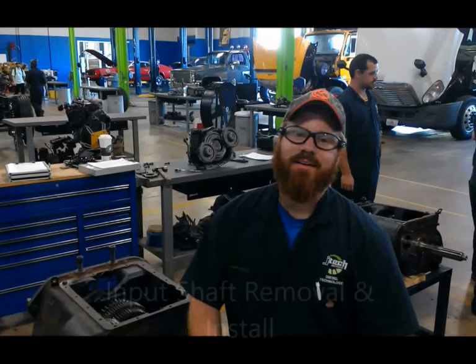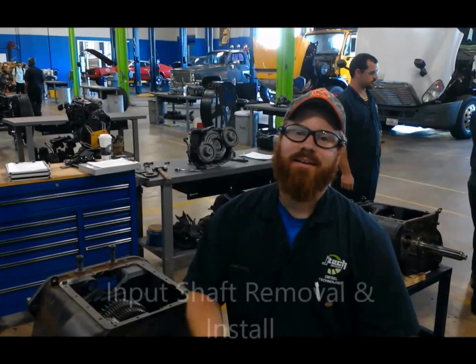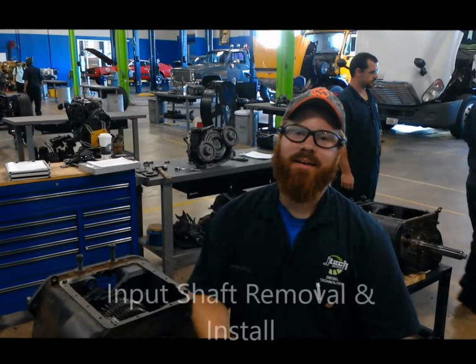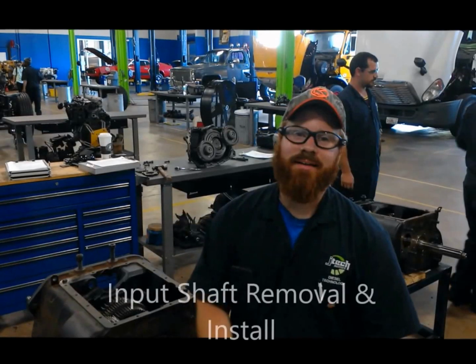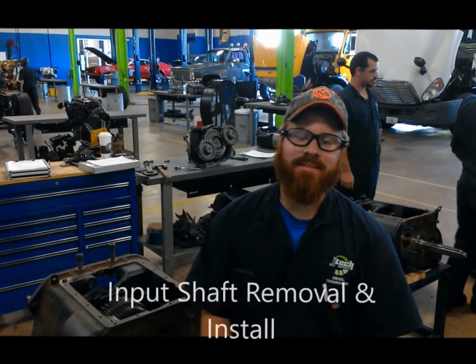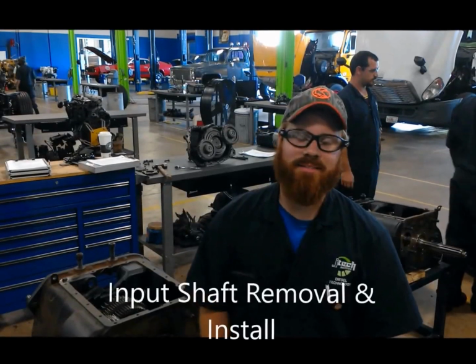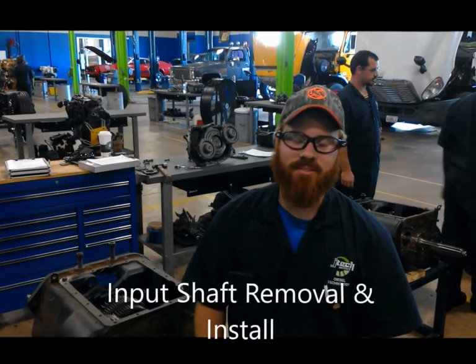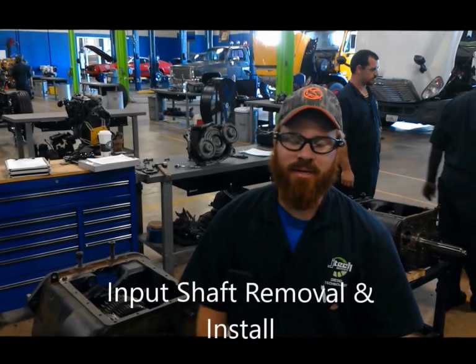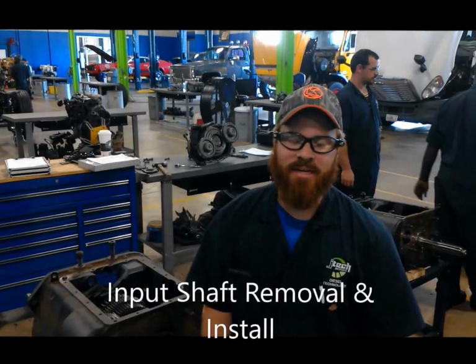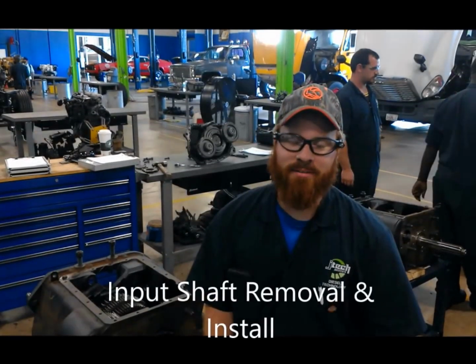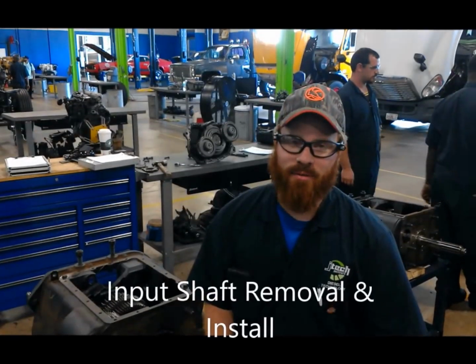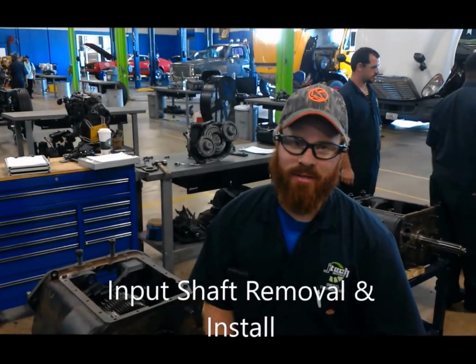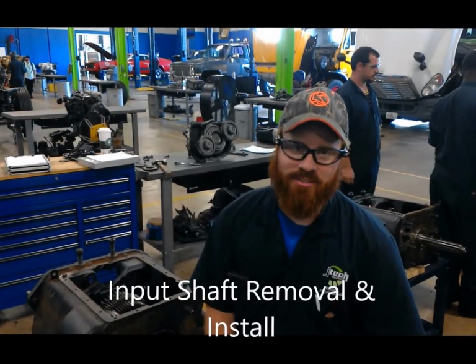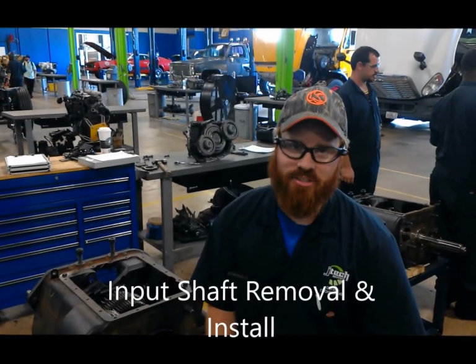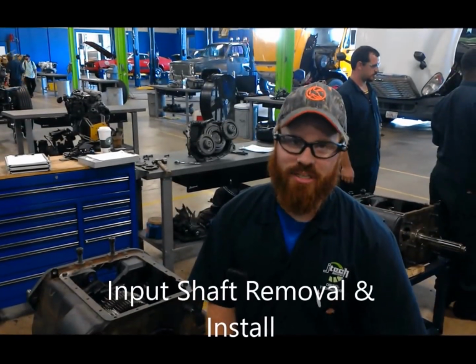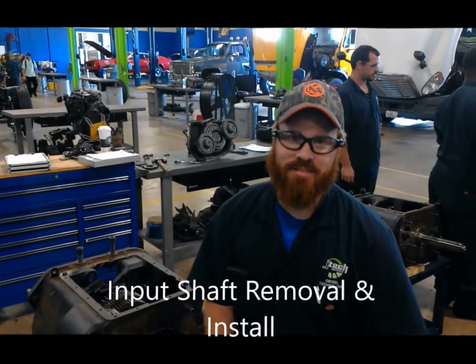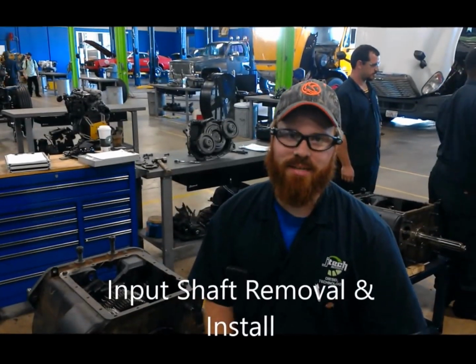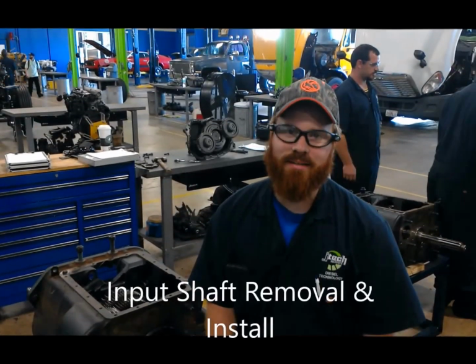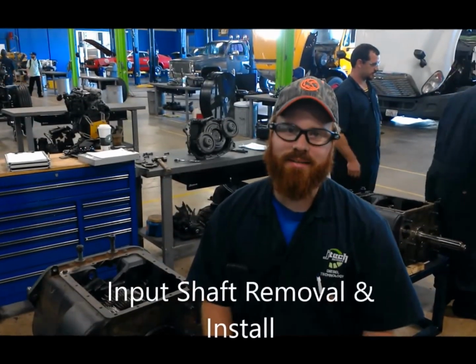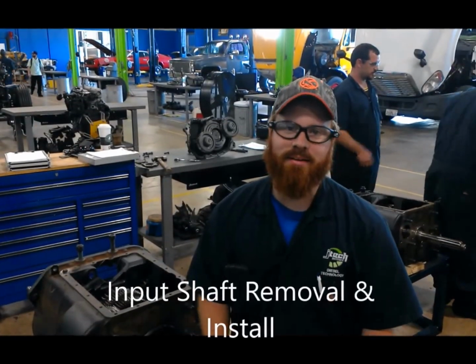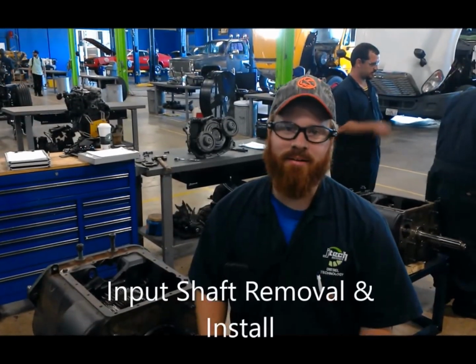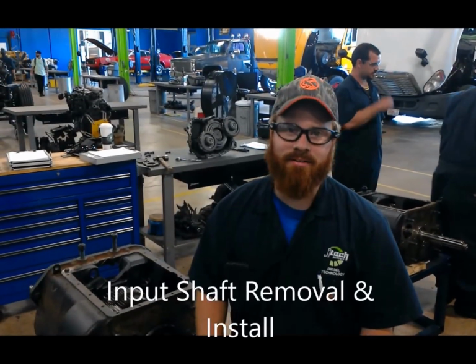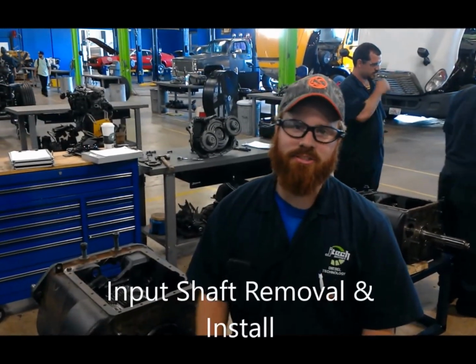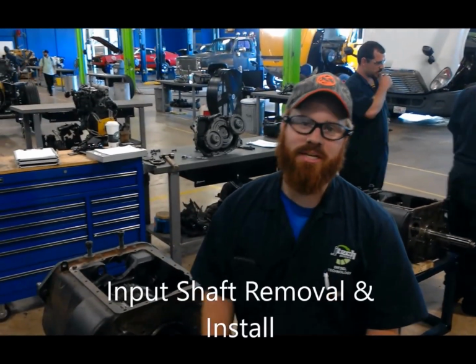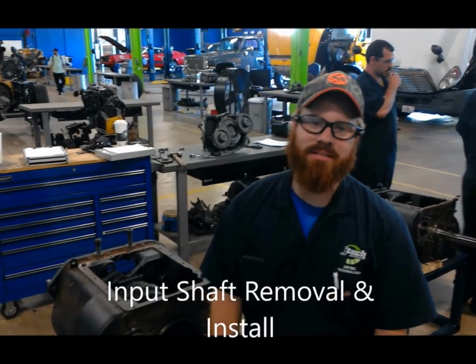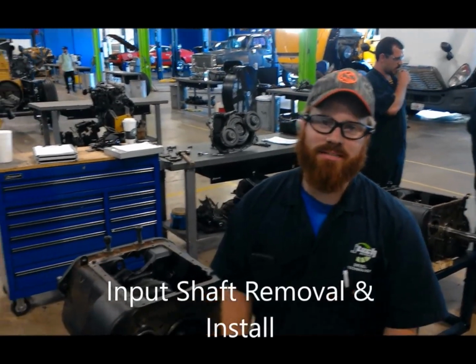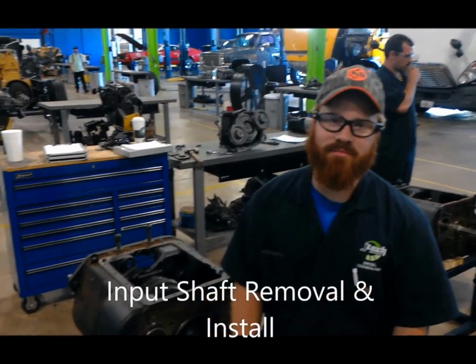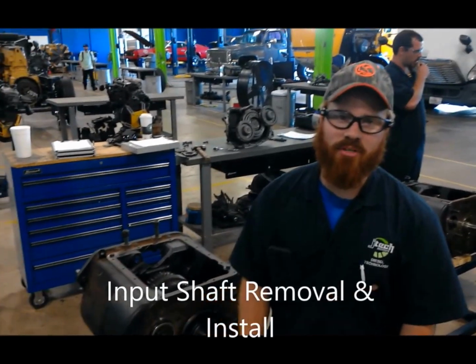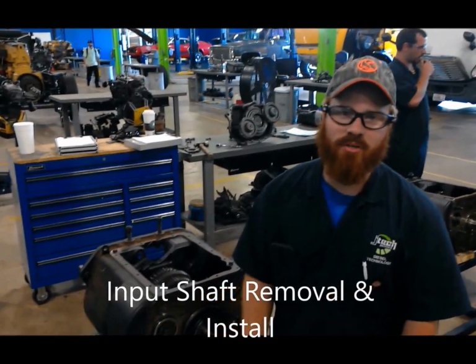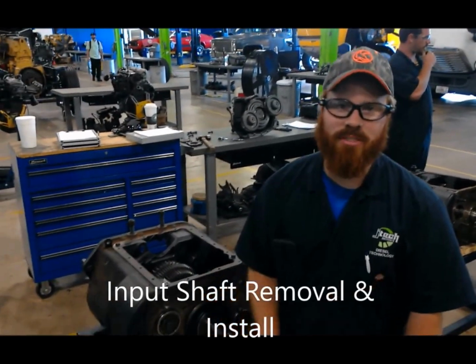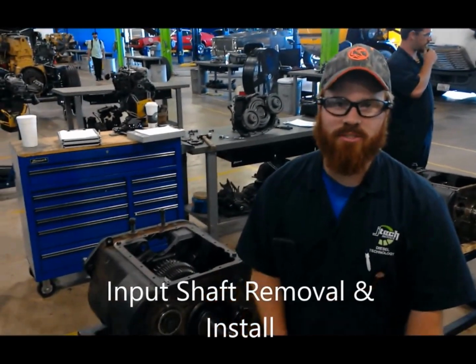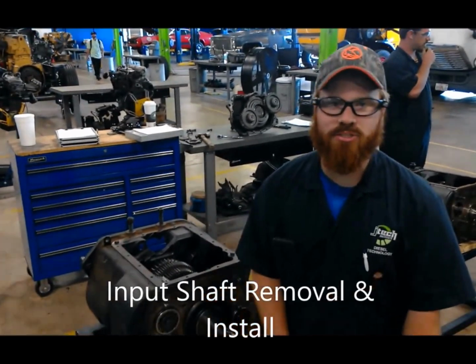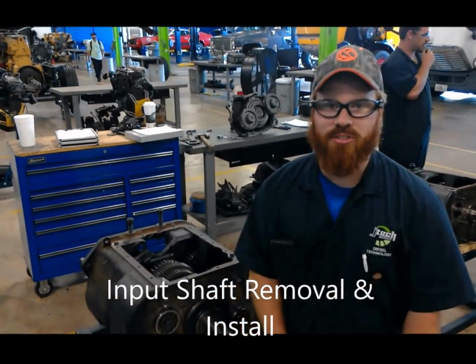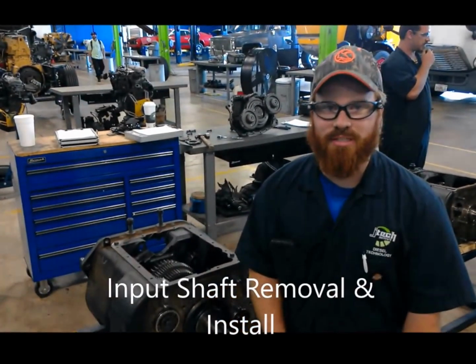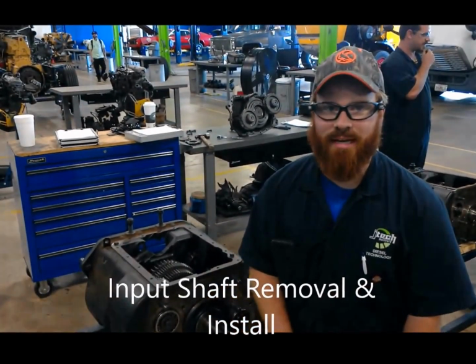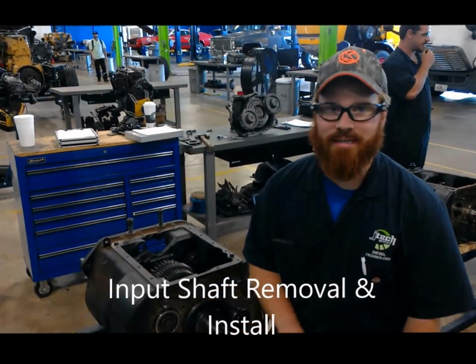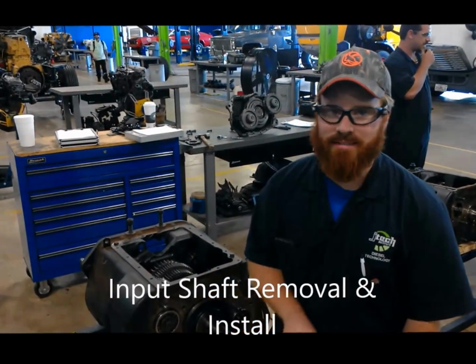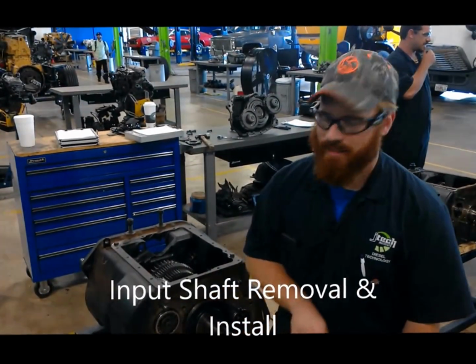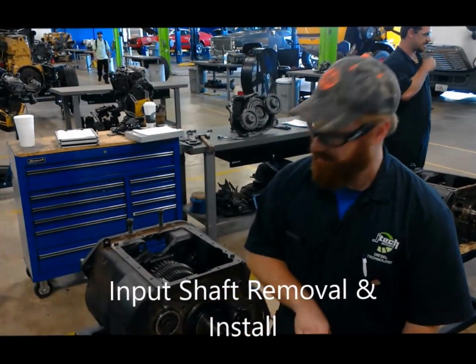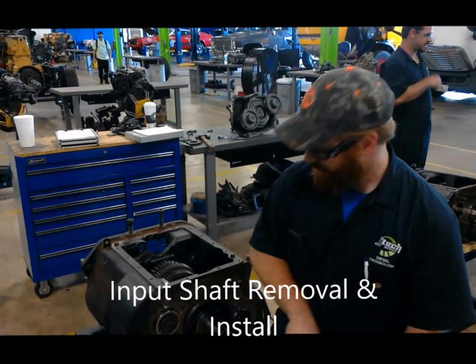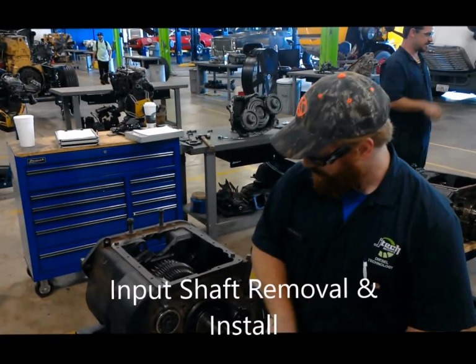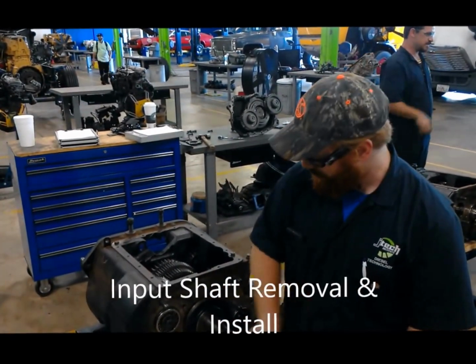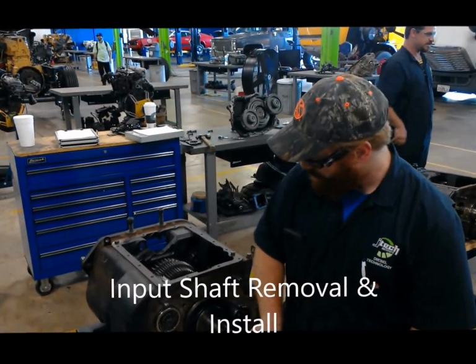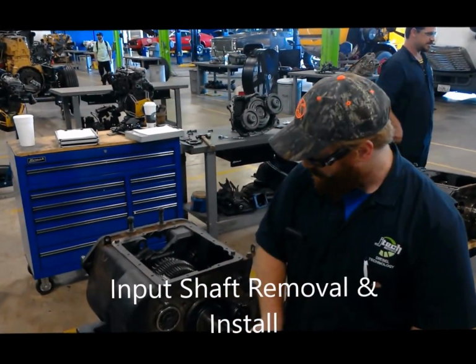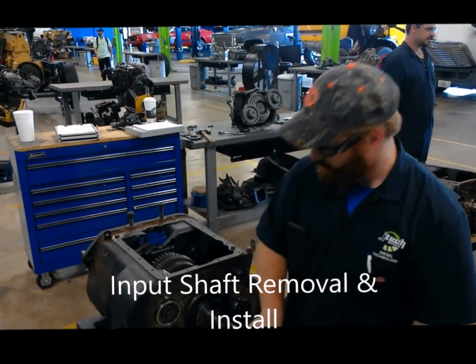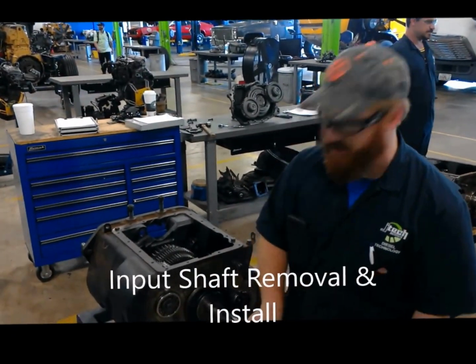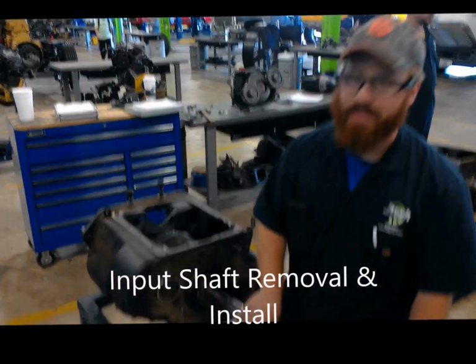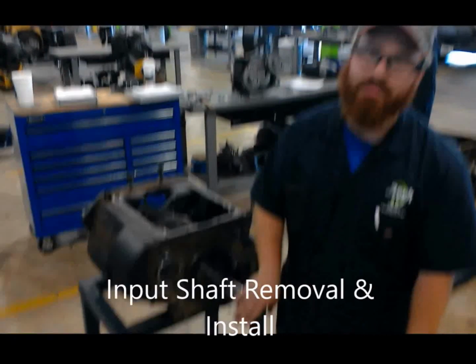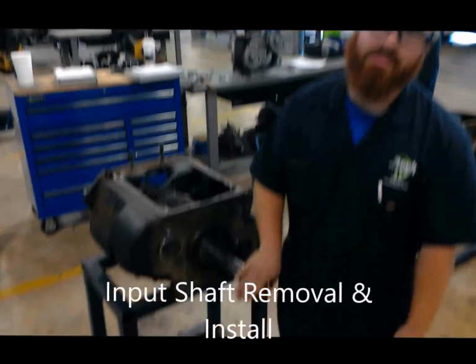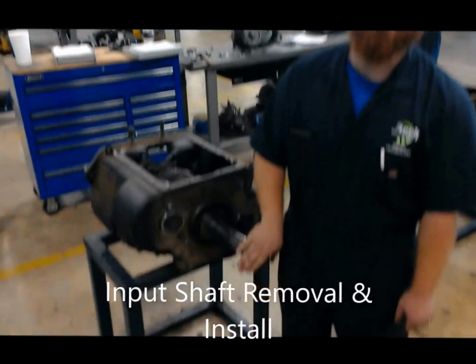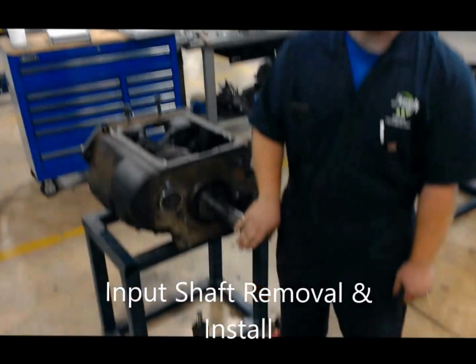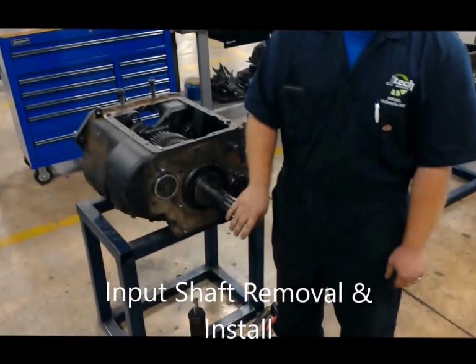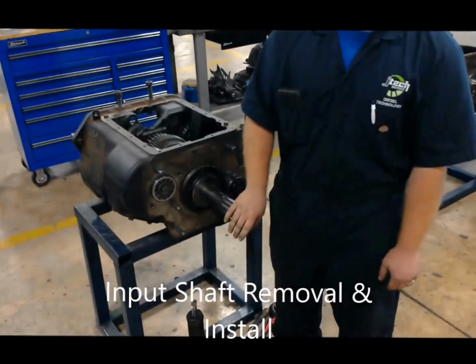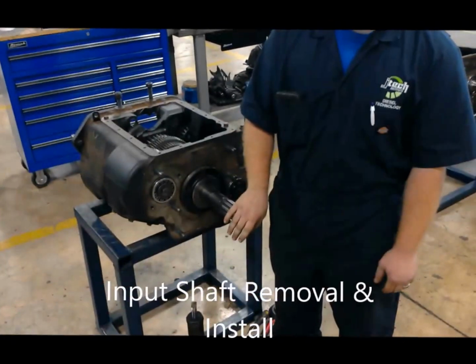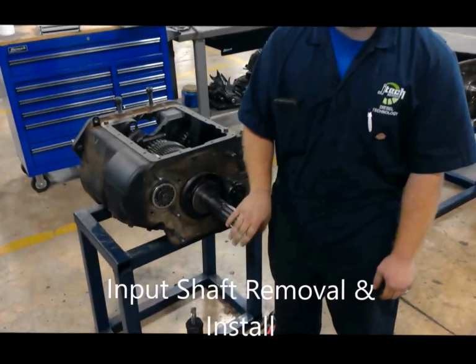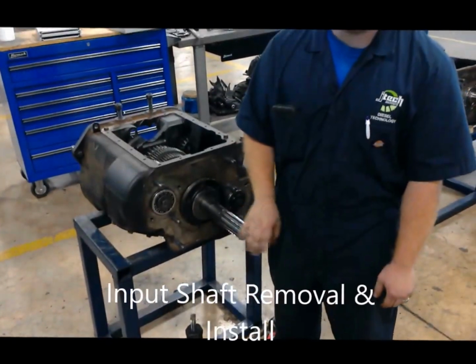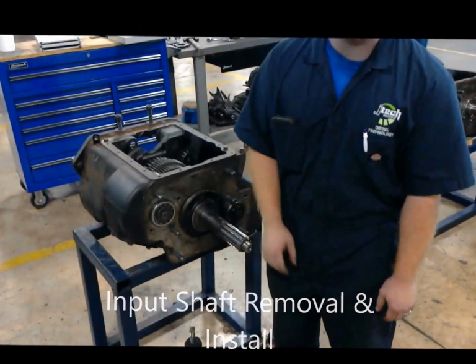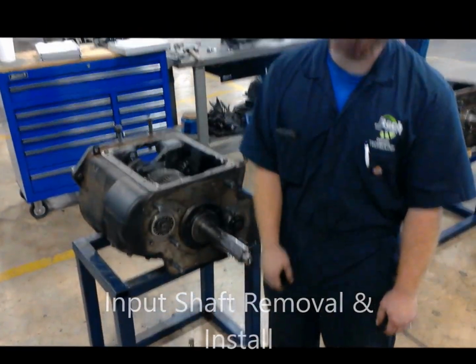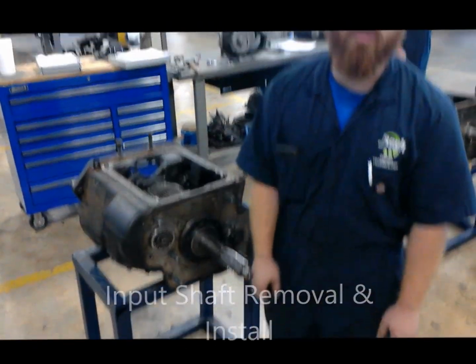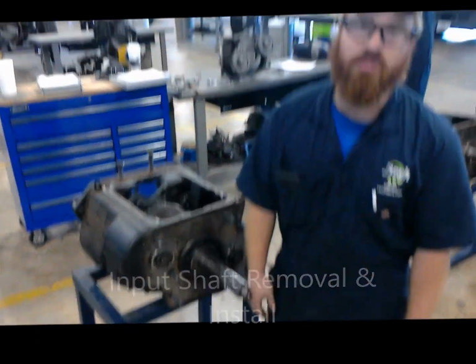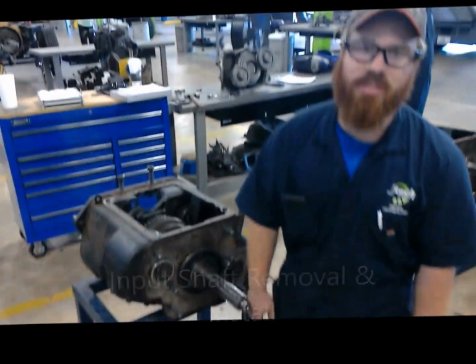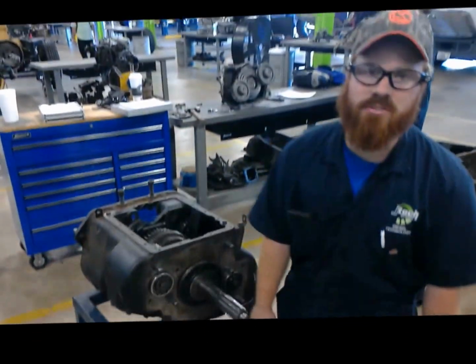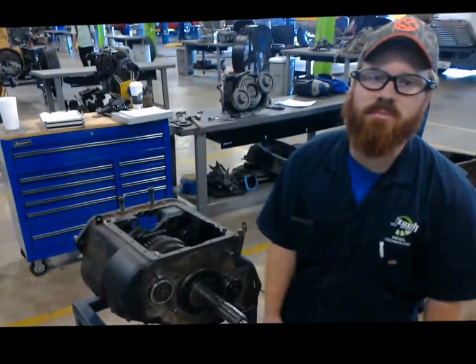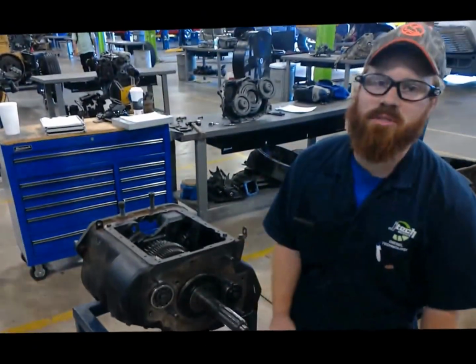Hey, this is Greg. We're at JTEC here in Jacksonville. I'm going to show you how to take this input shaft out of this Eaton Fuller transmission.